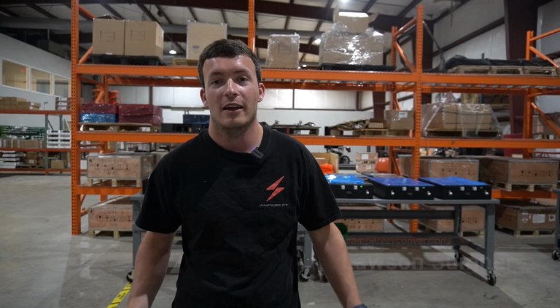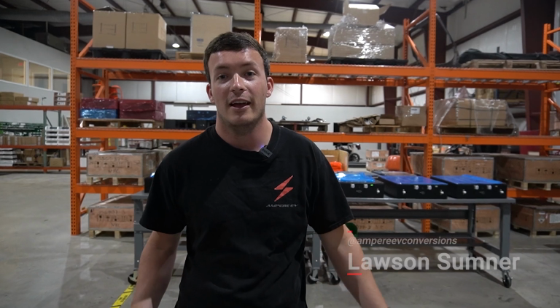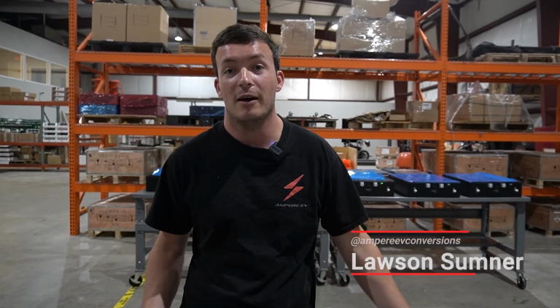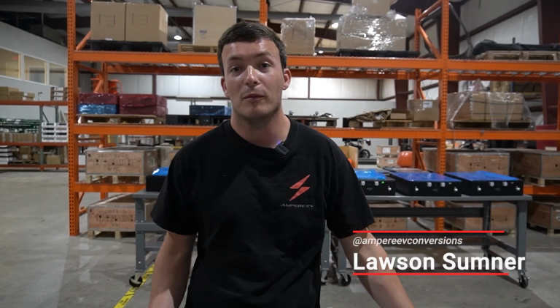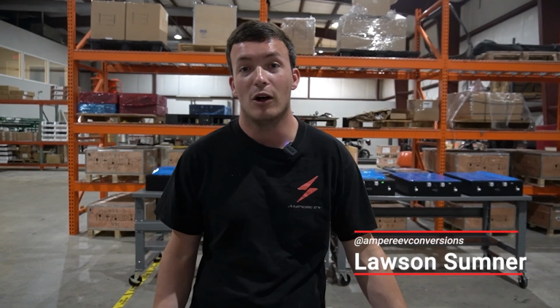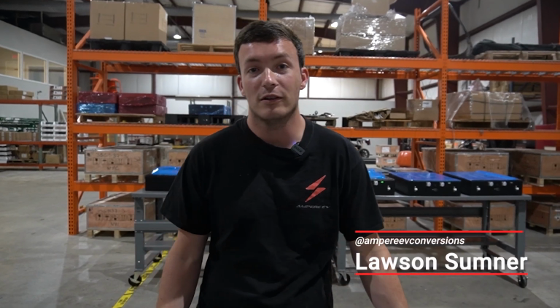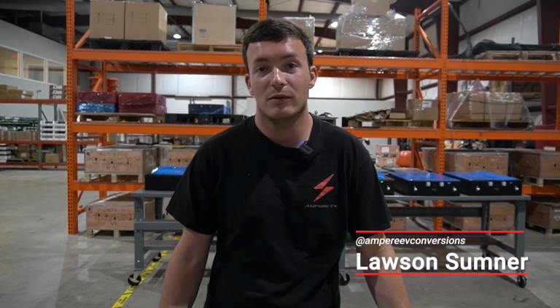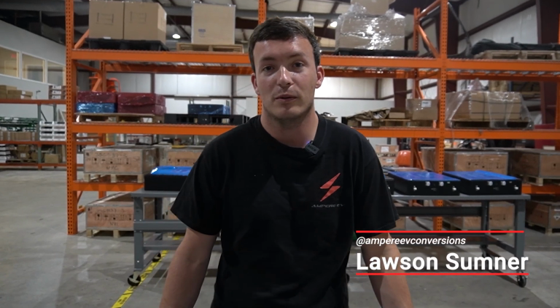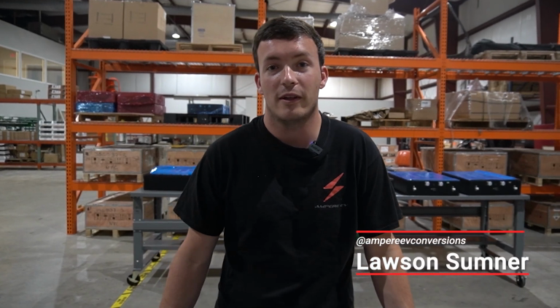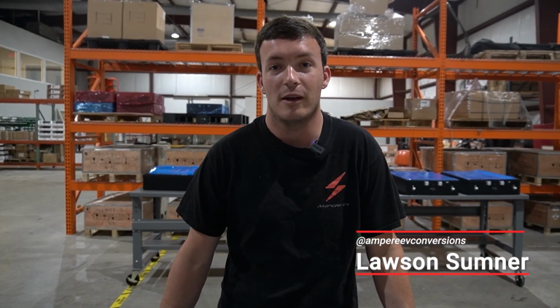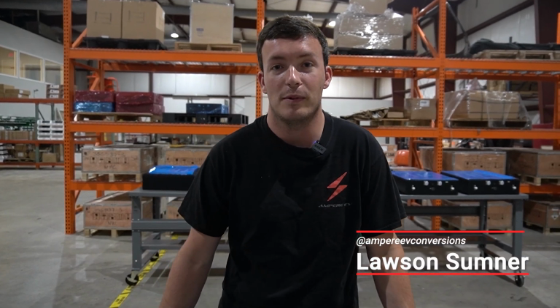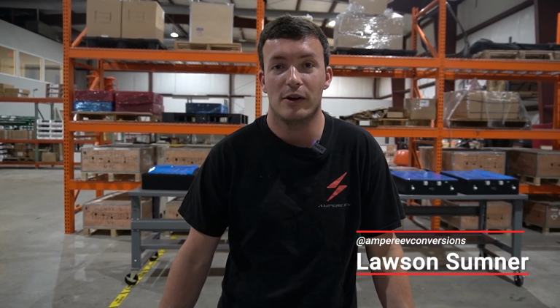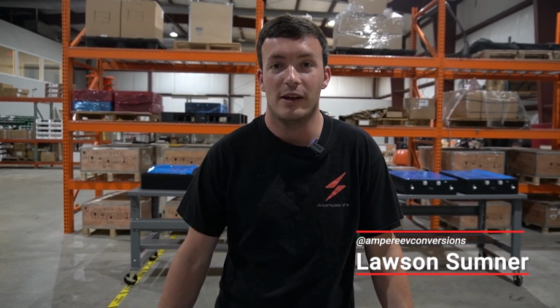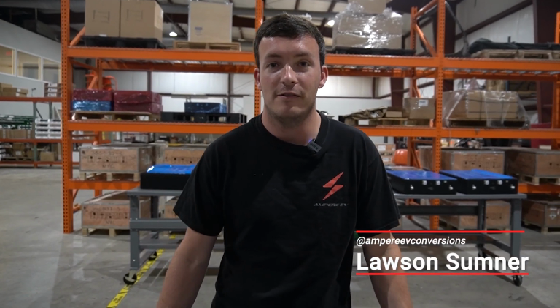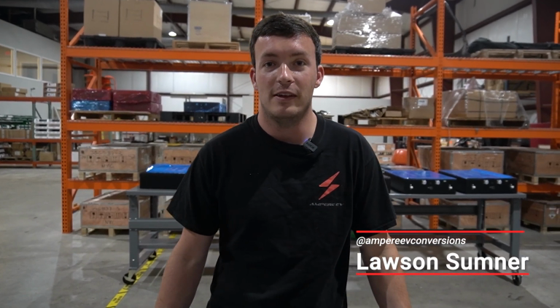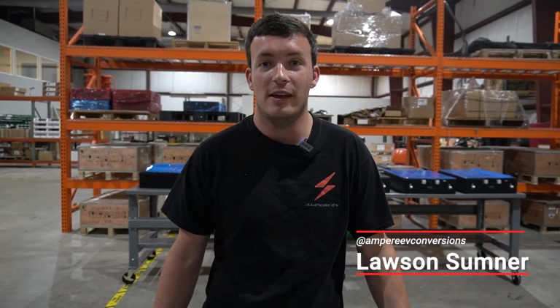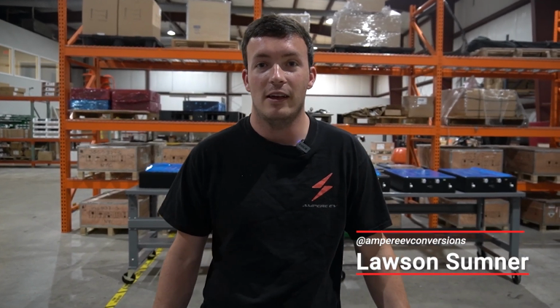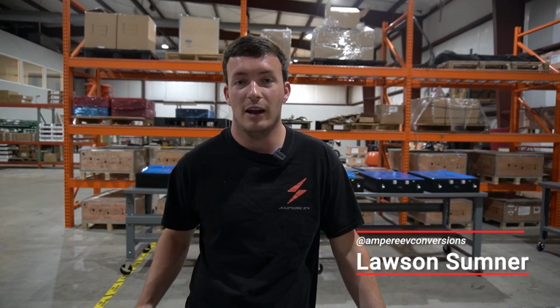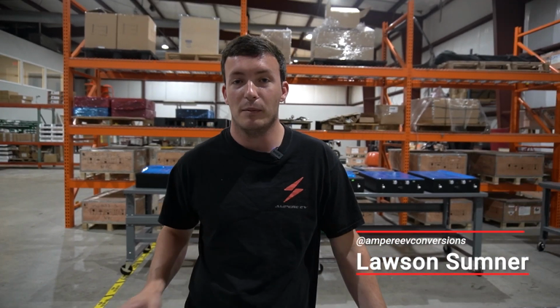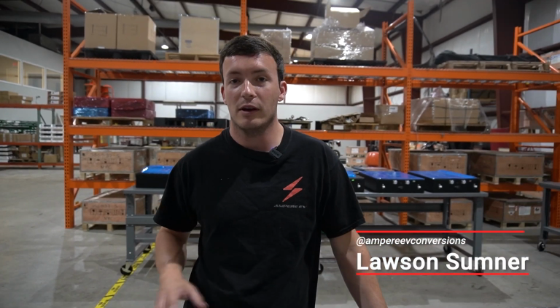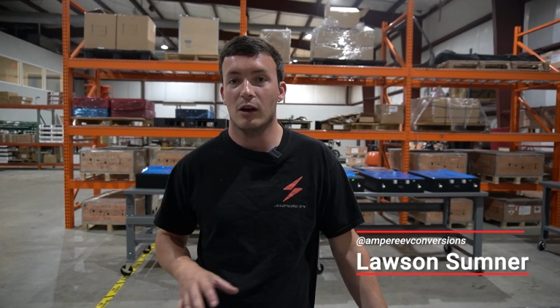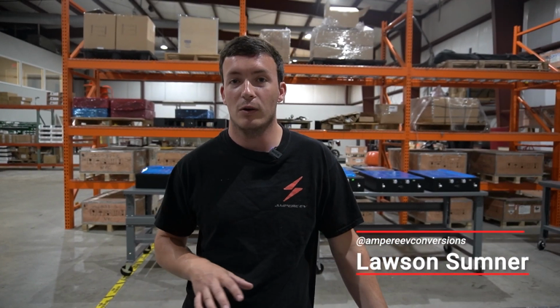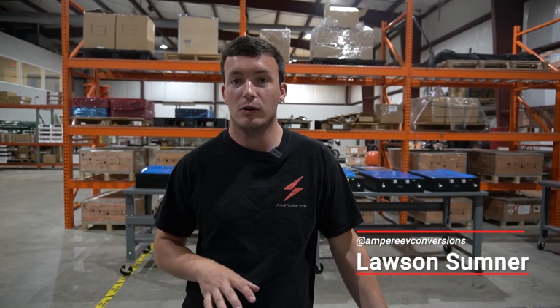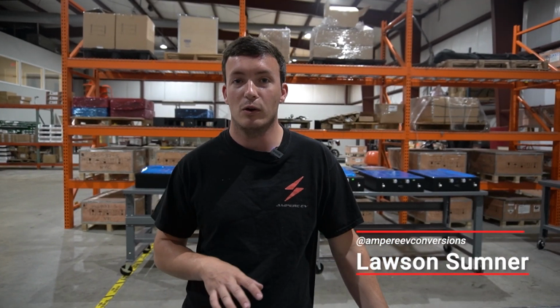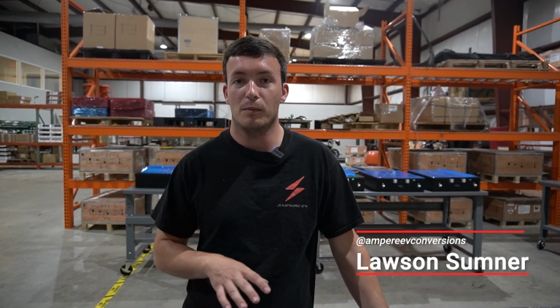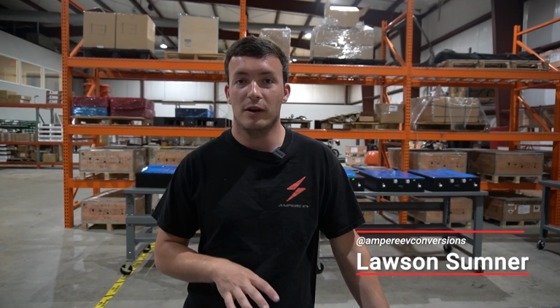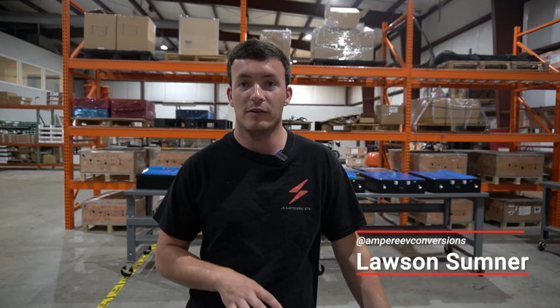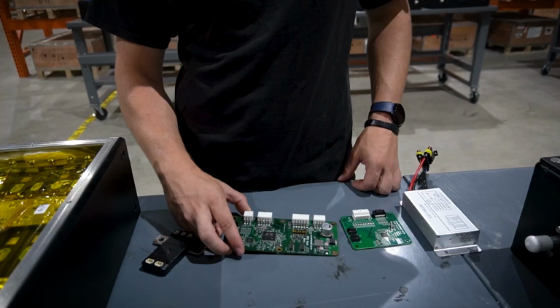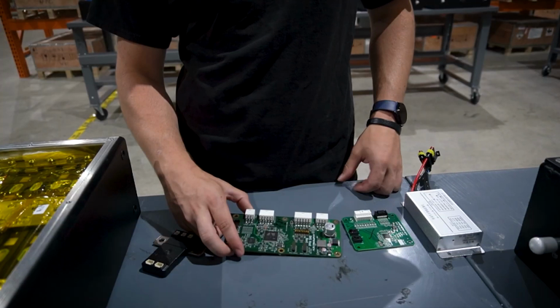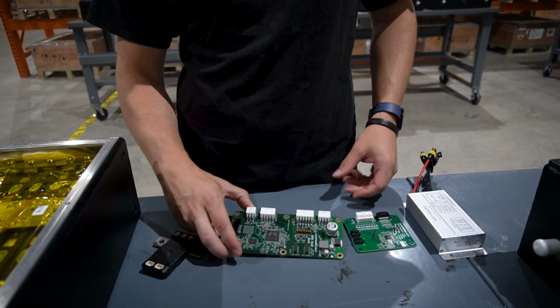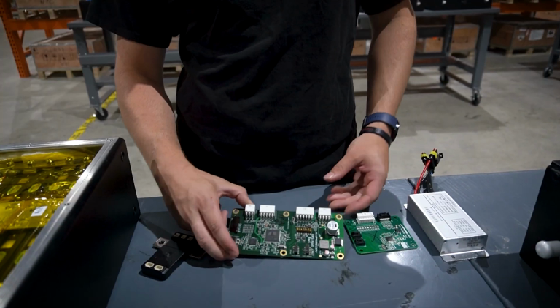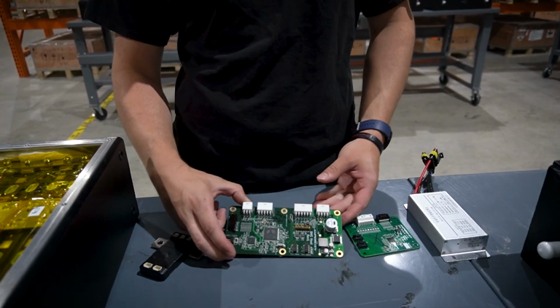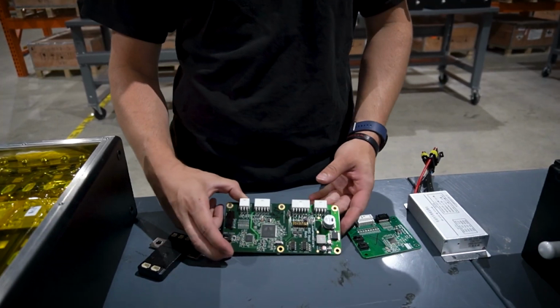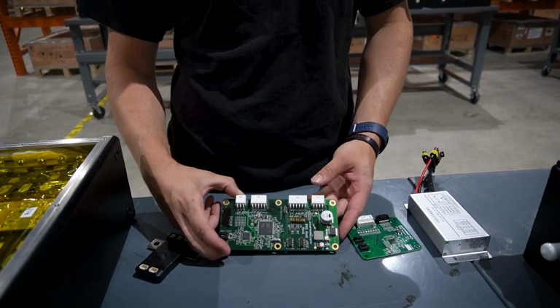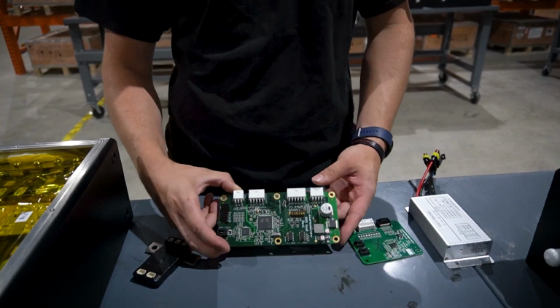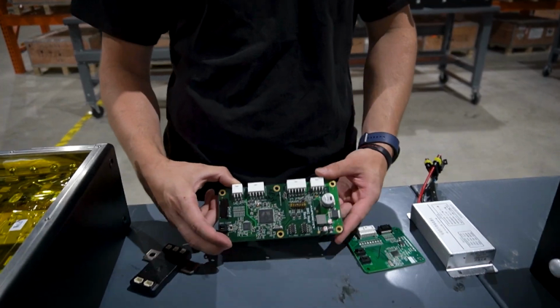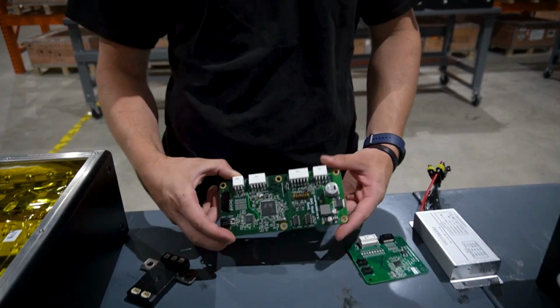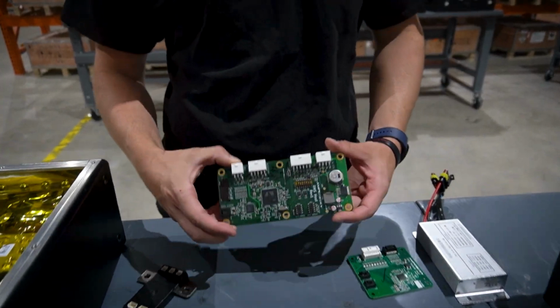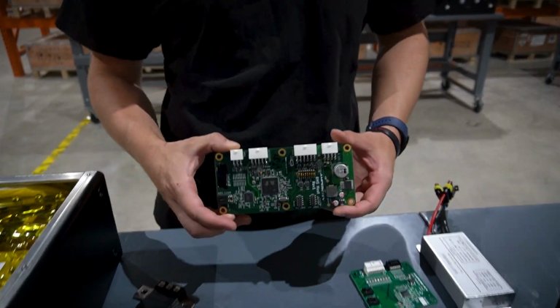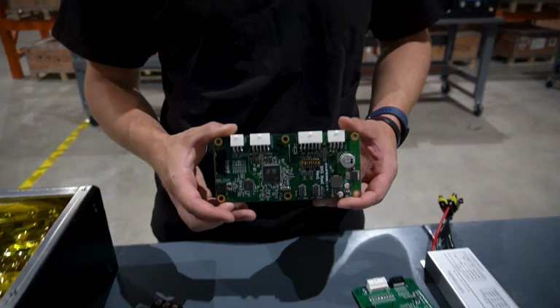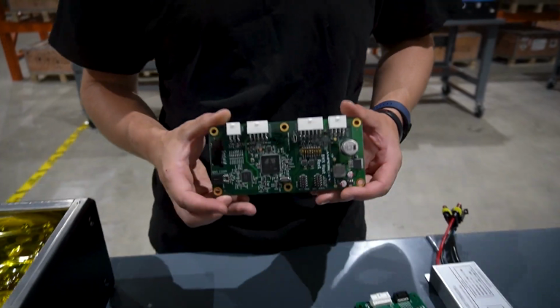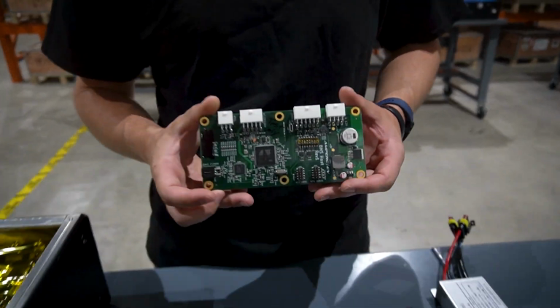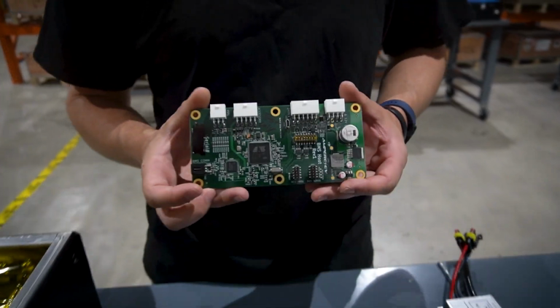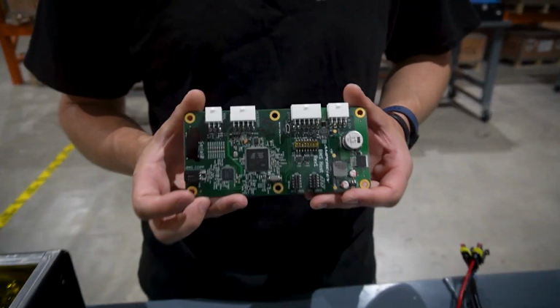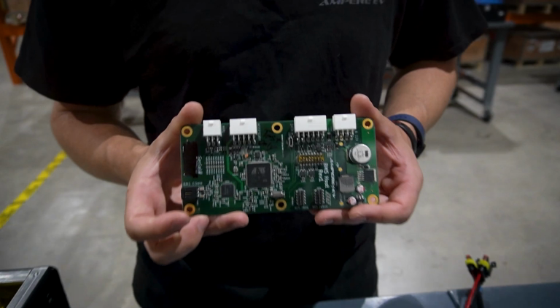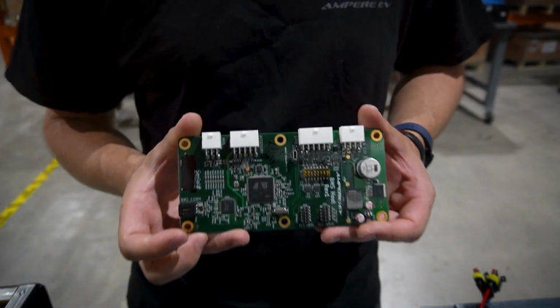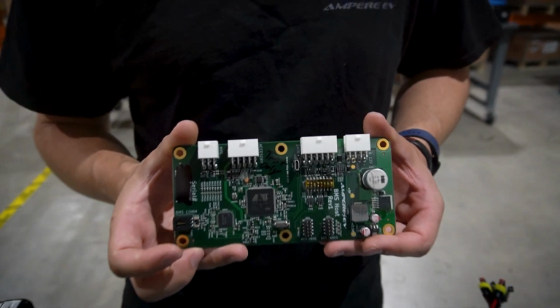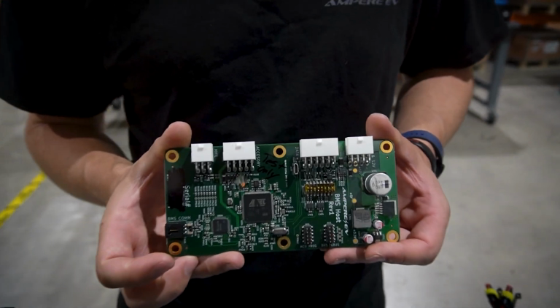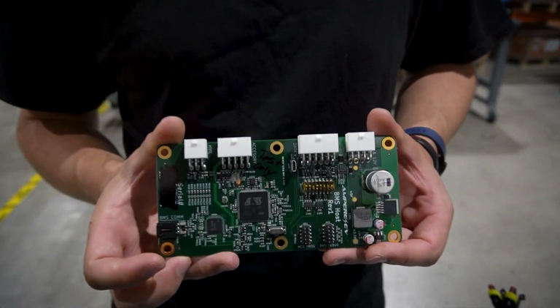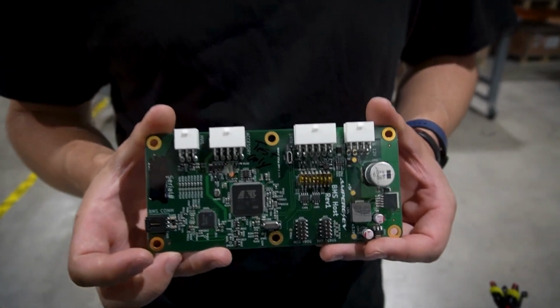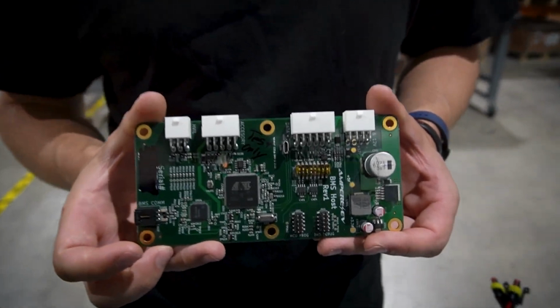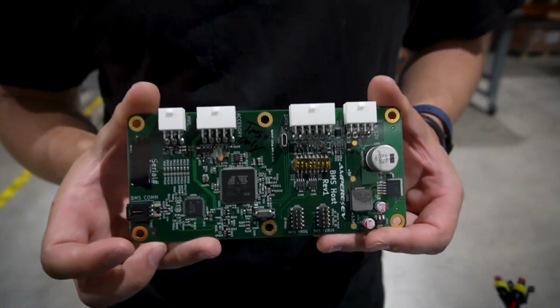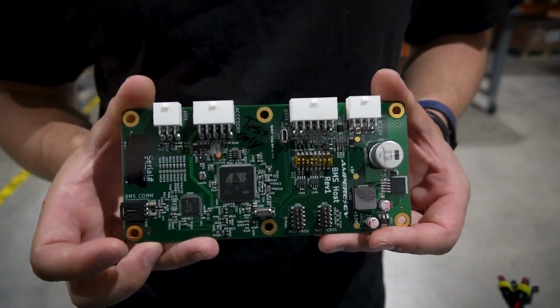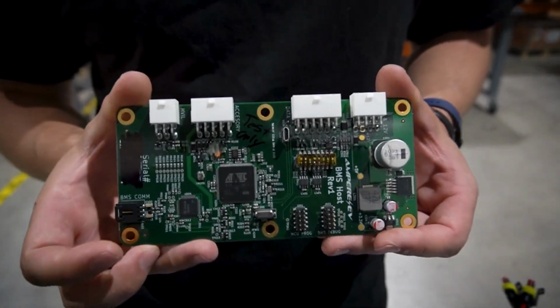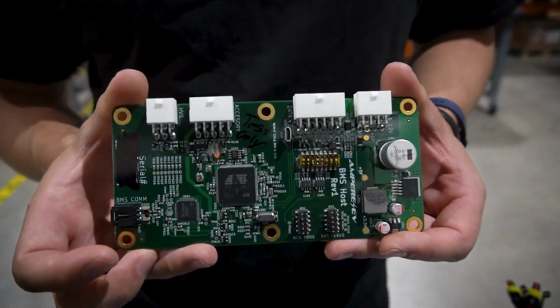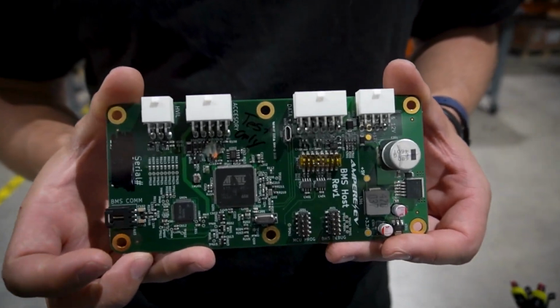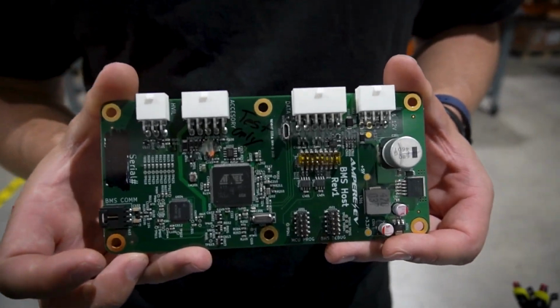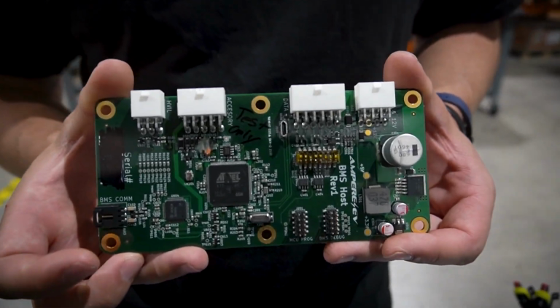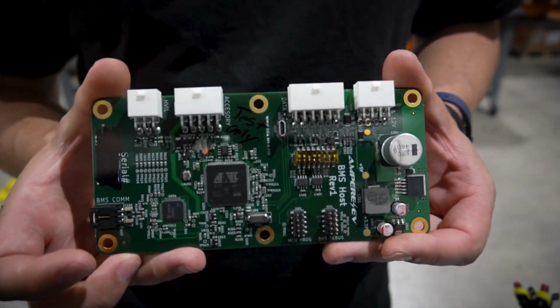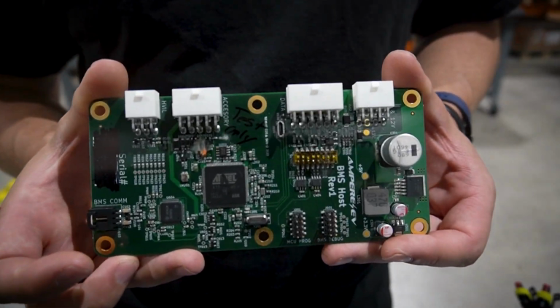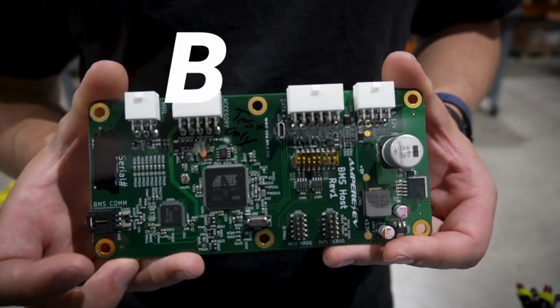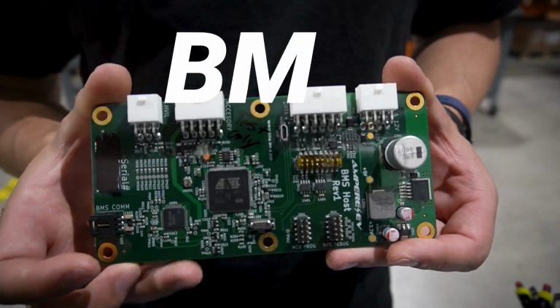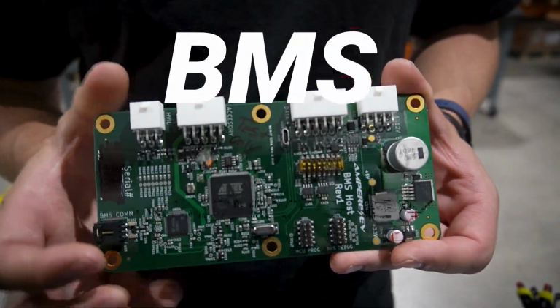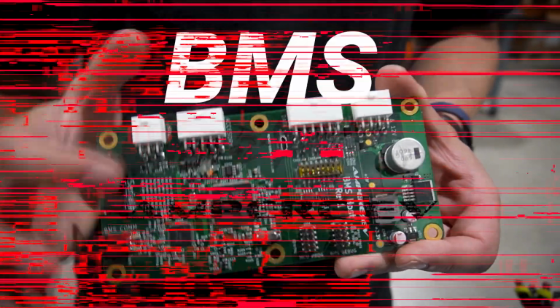Hey, I'm Lawson with Ampere EV, and I'm going to go into a bit of a deeper dive on our battery management system, which we also refer to as the BMS.